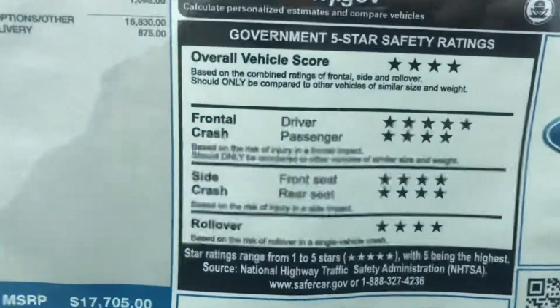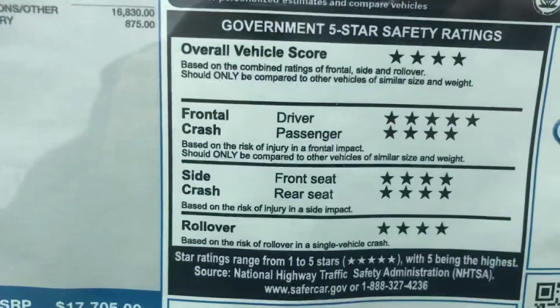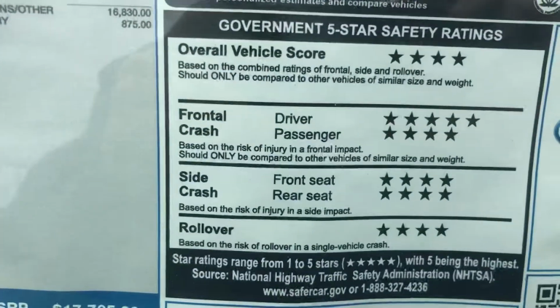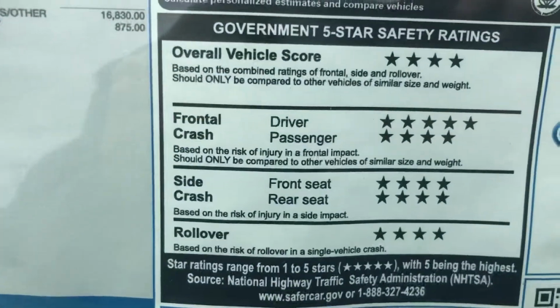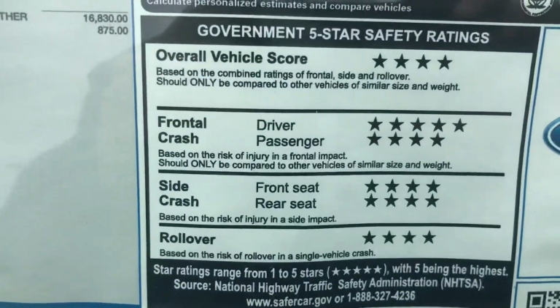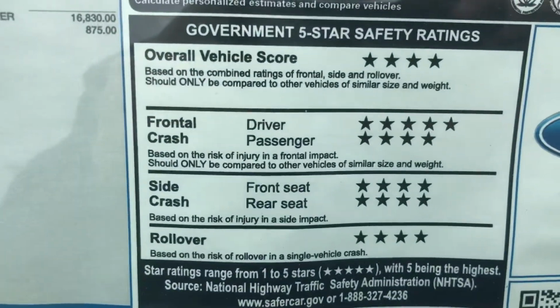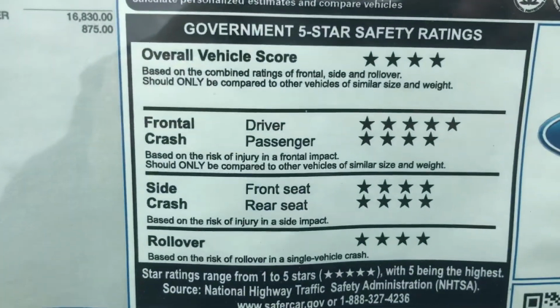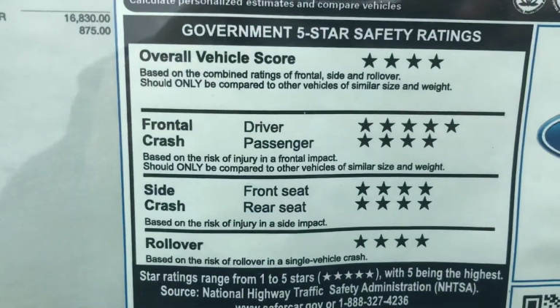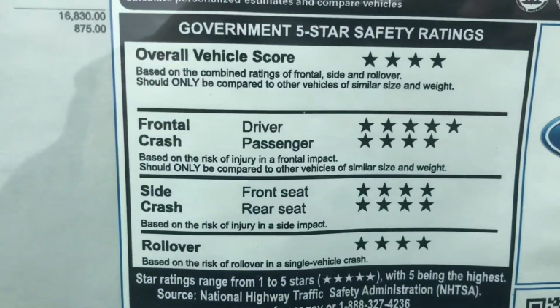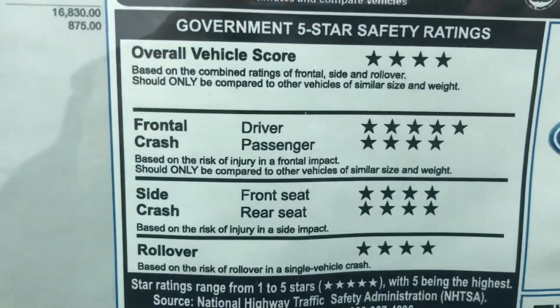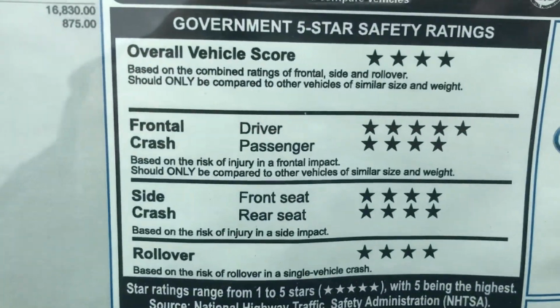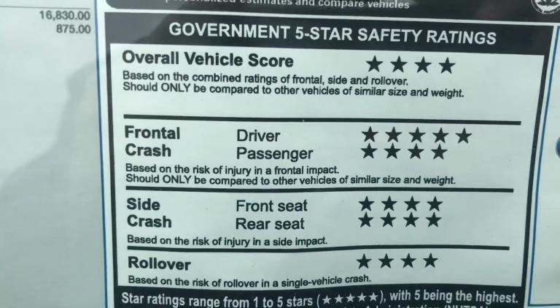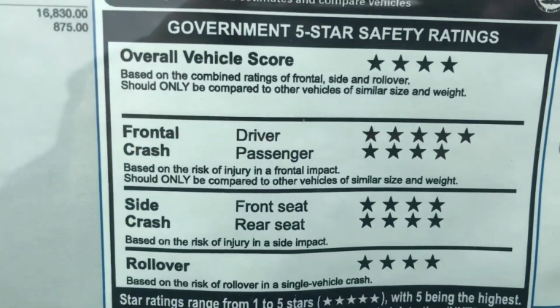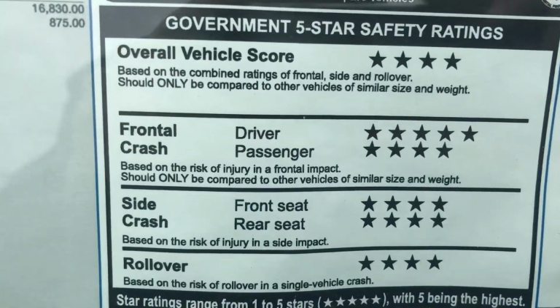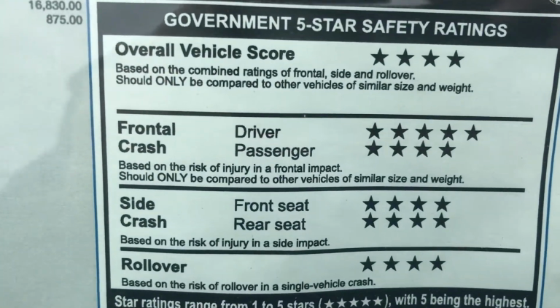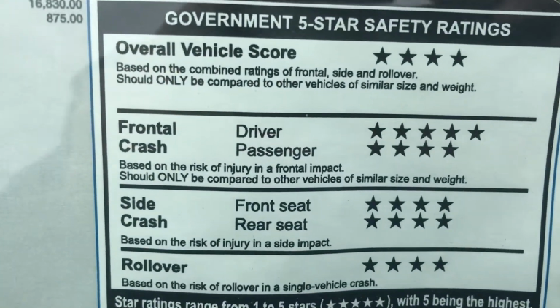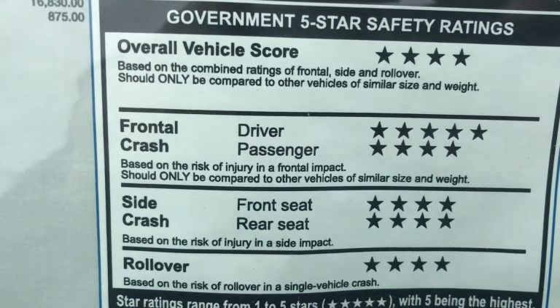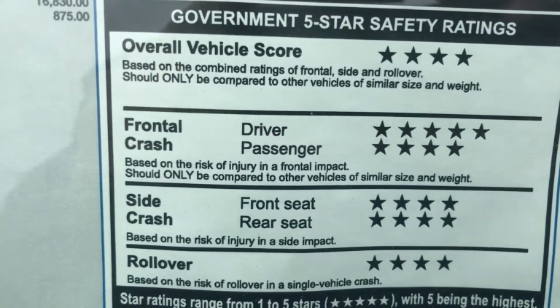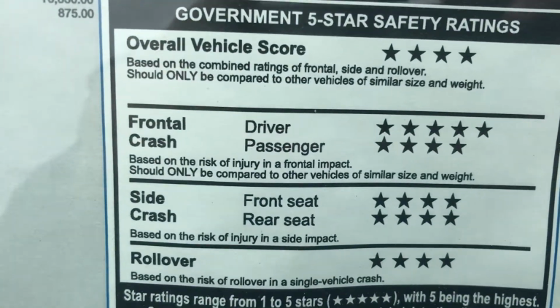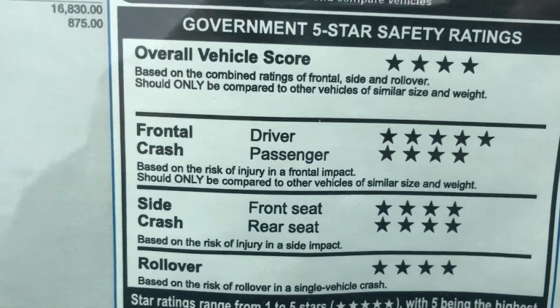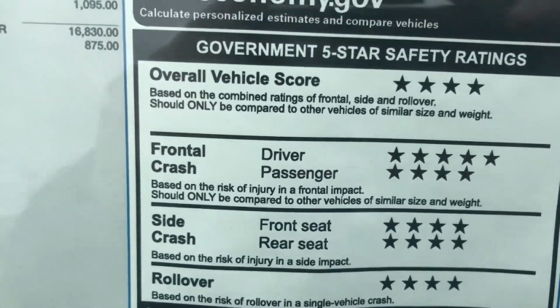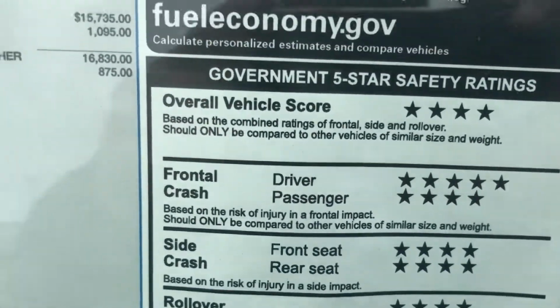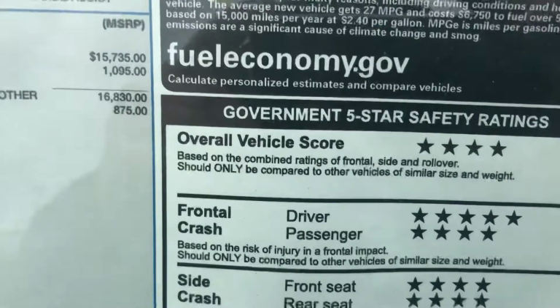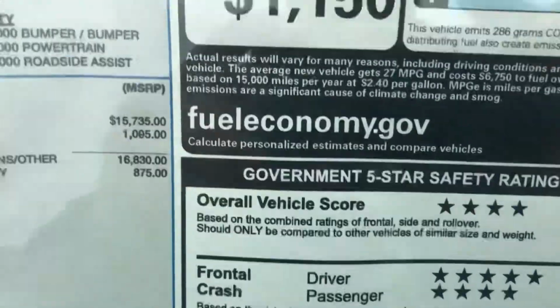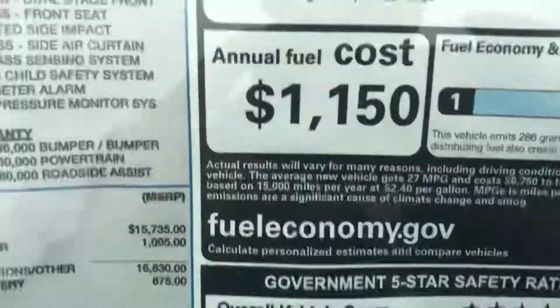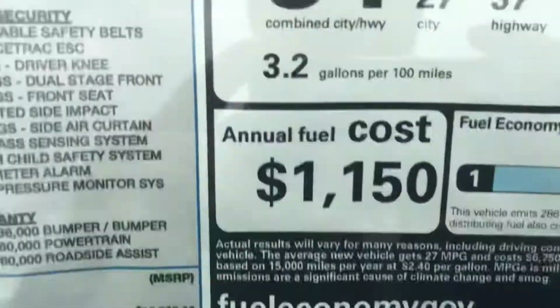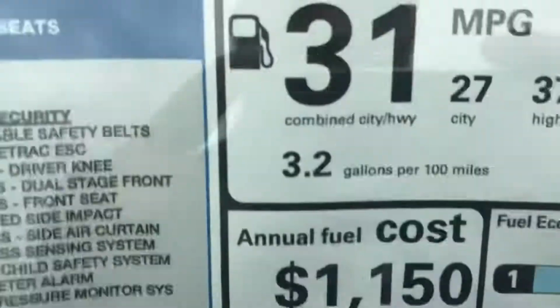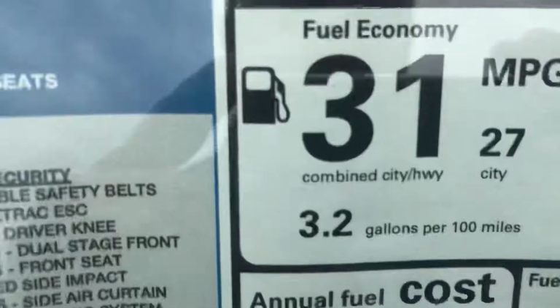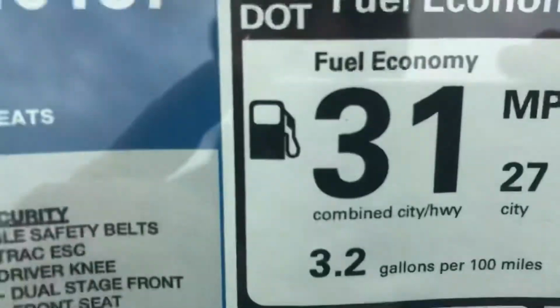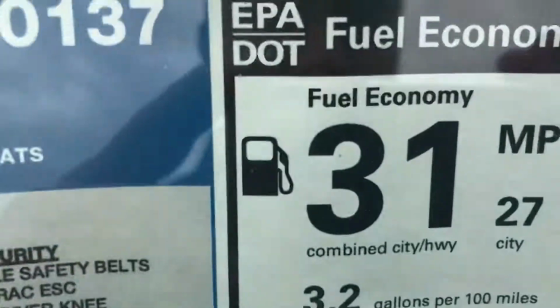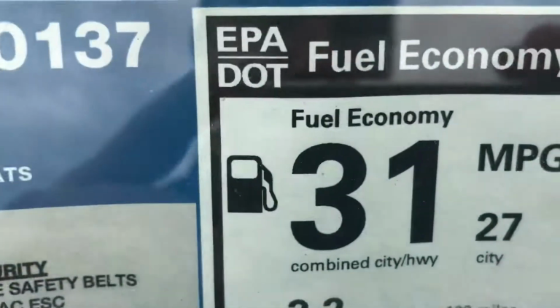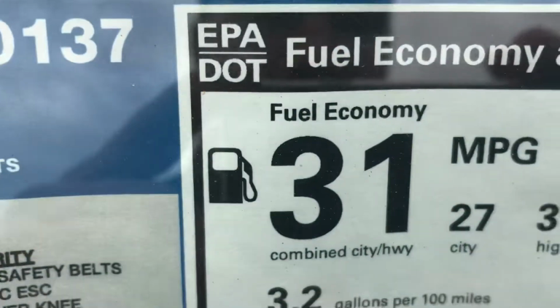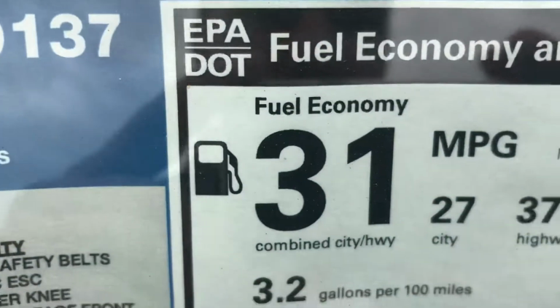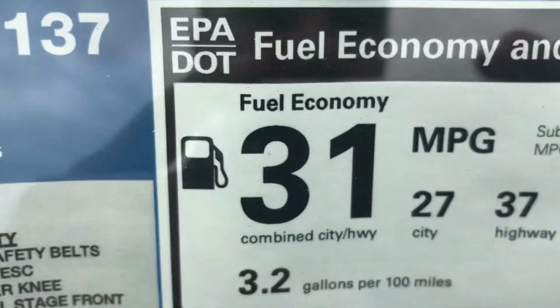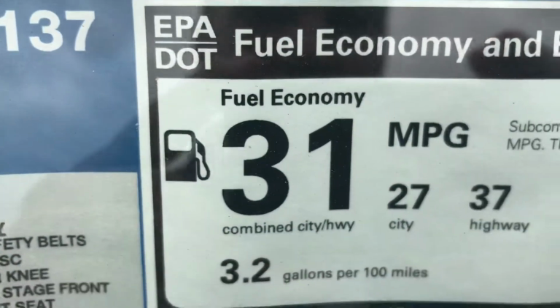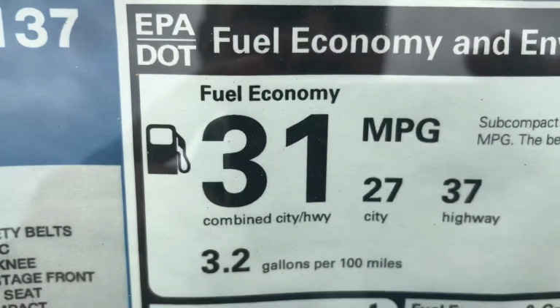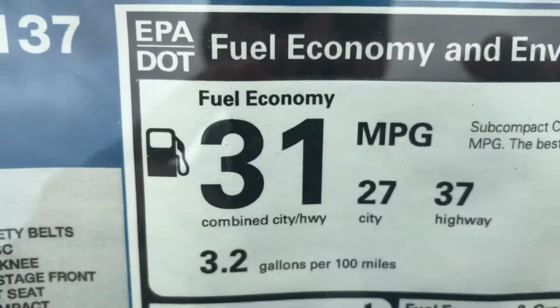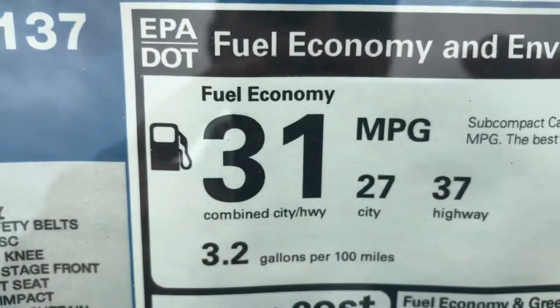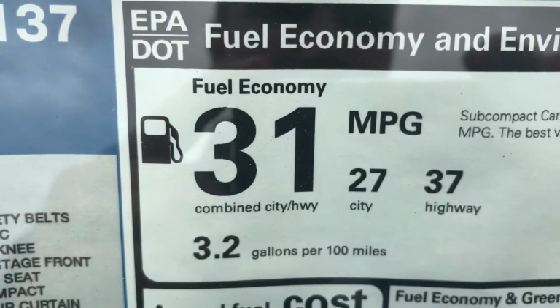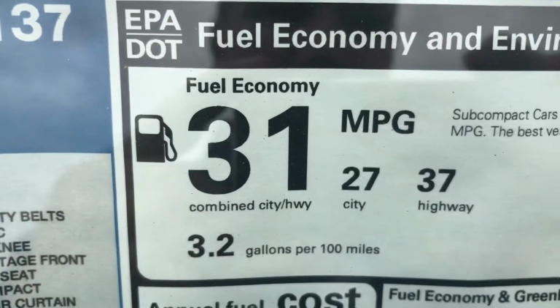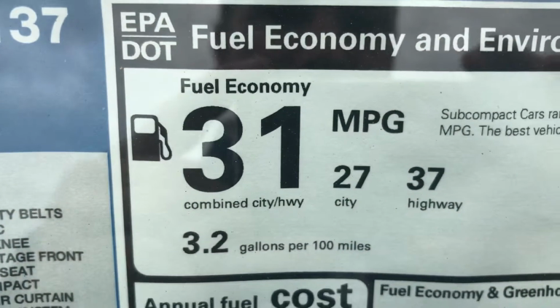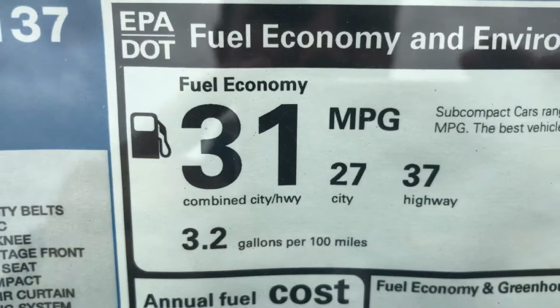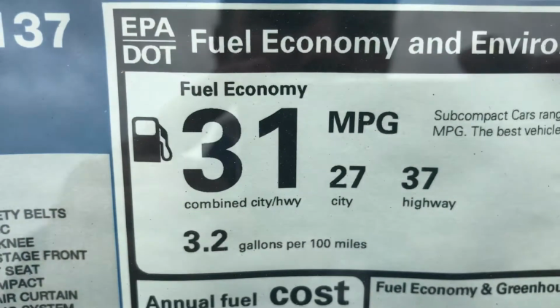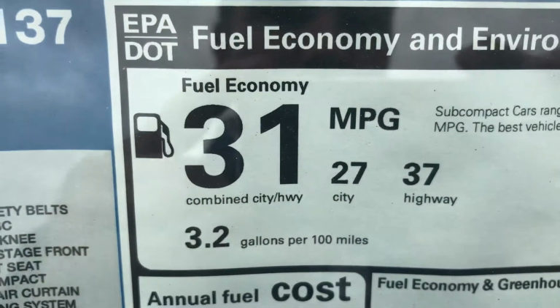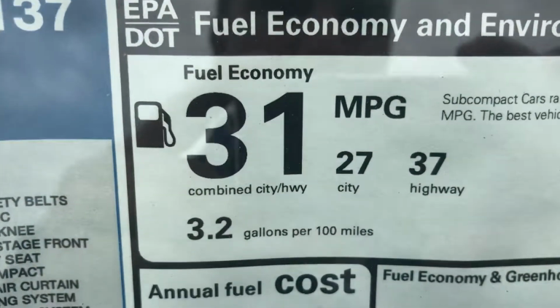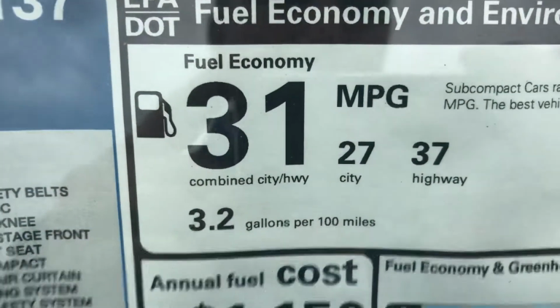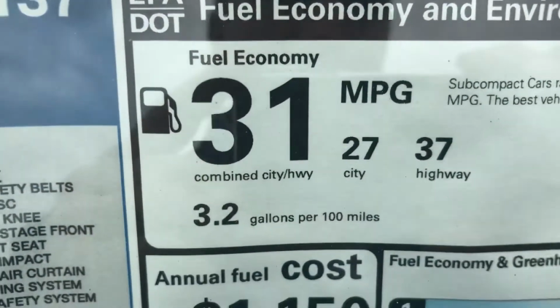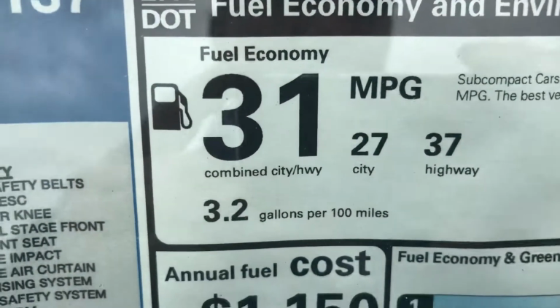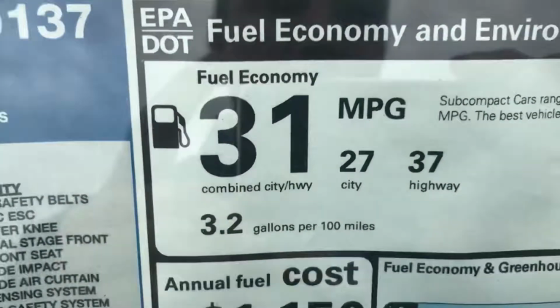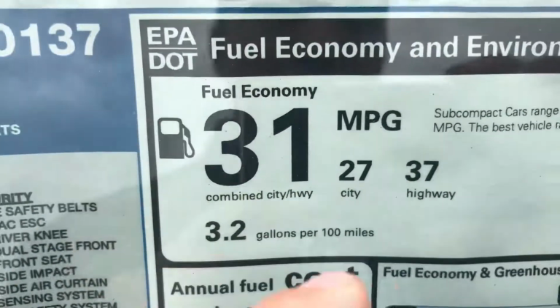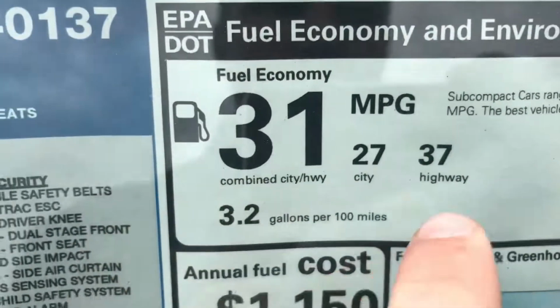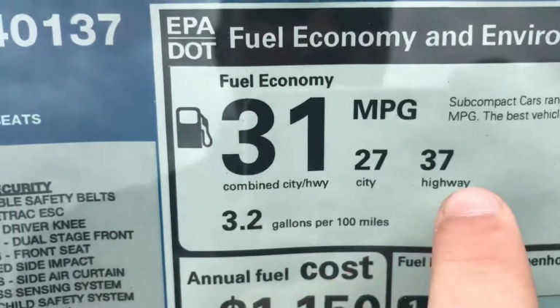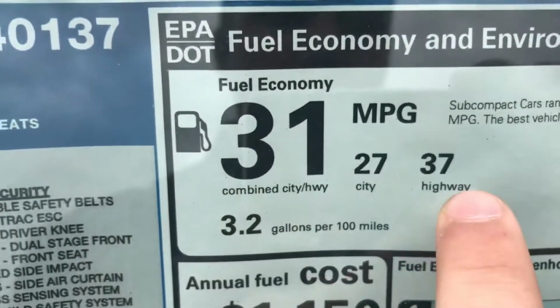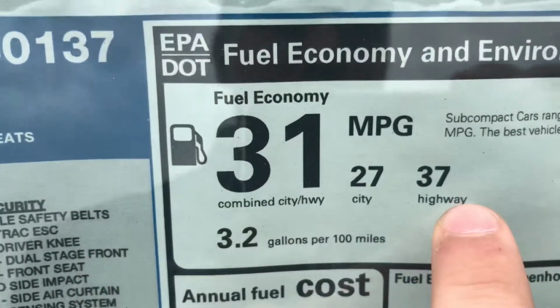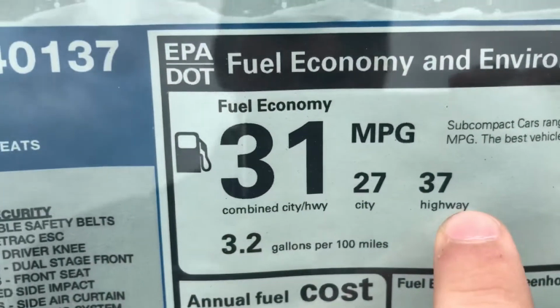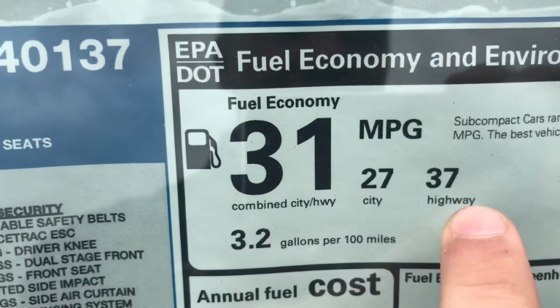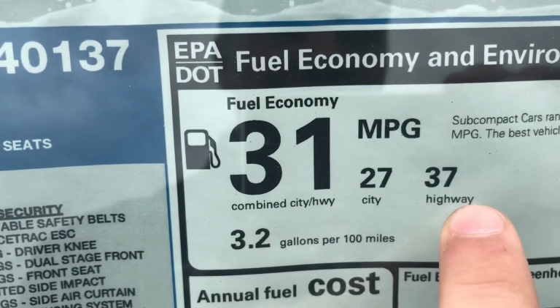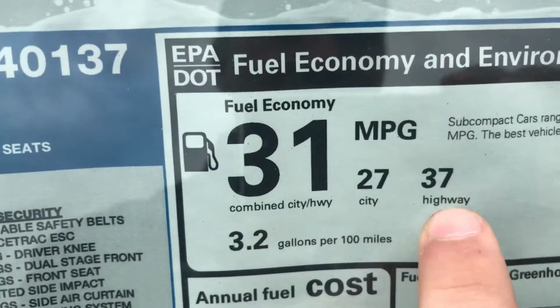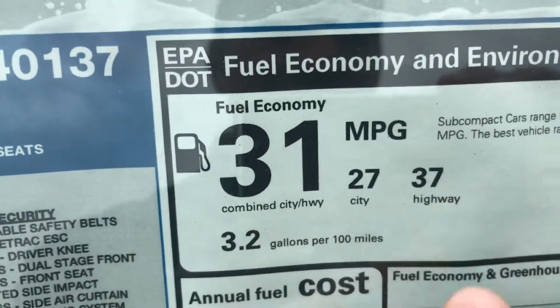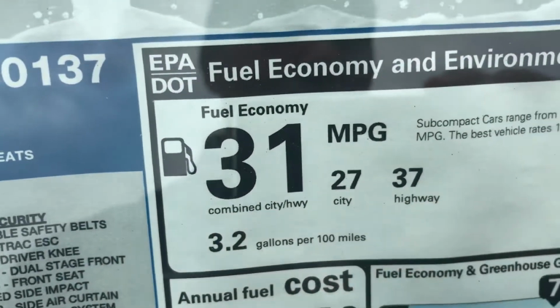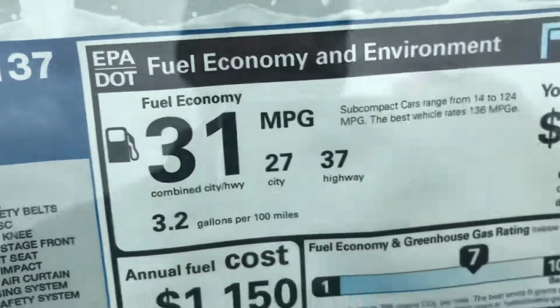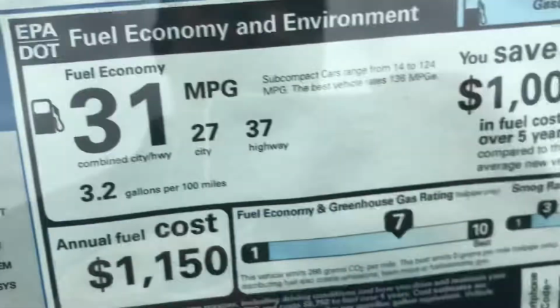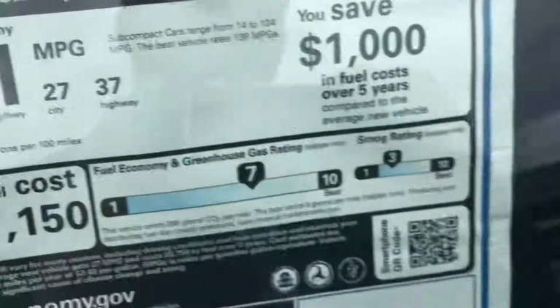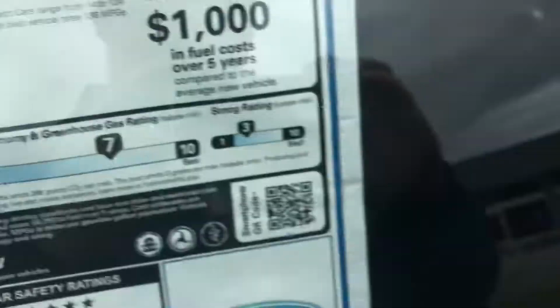It has a great crash rating and more than great fuel economy with 37 miles per gallon on the highway.